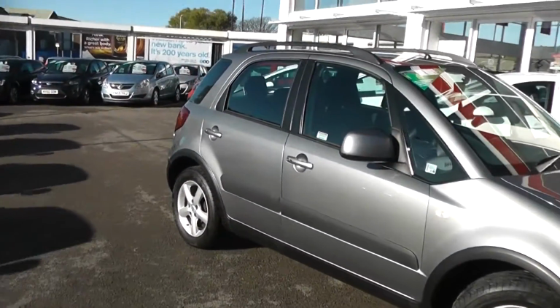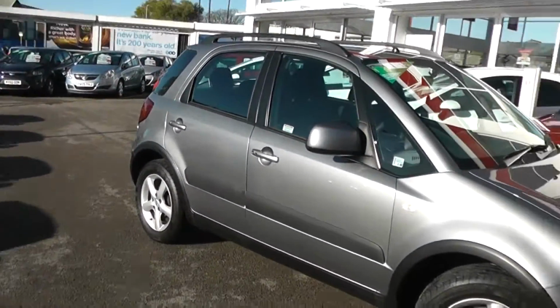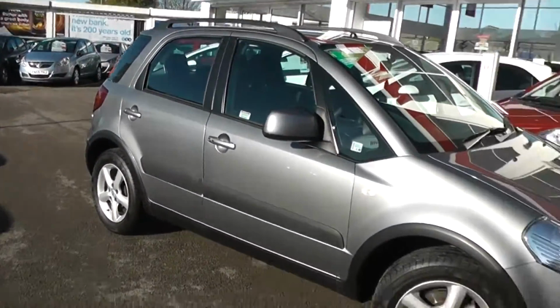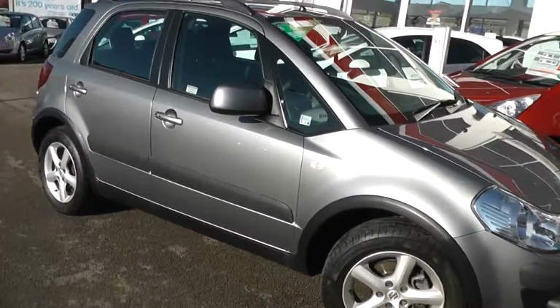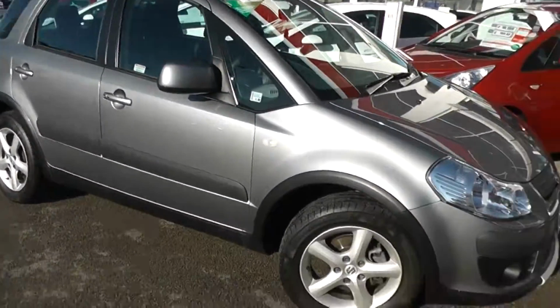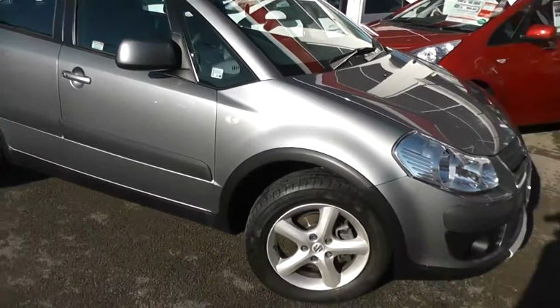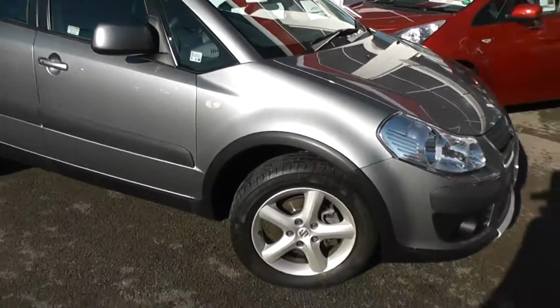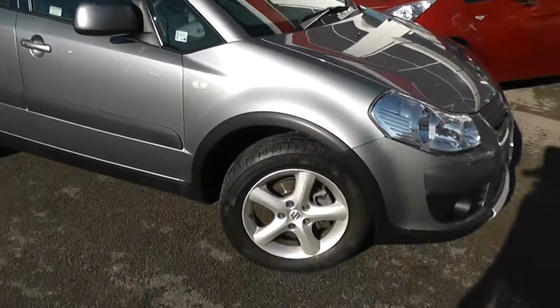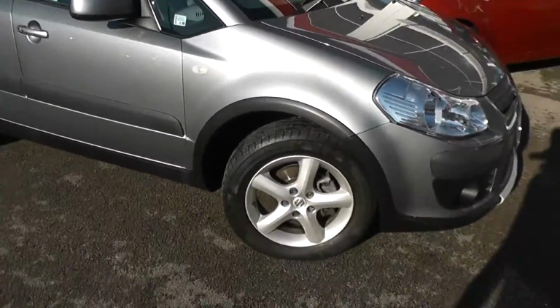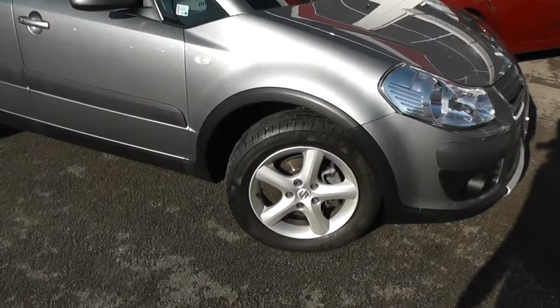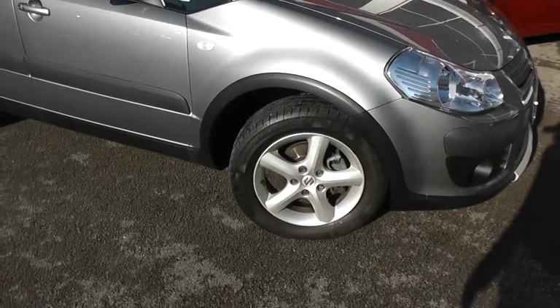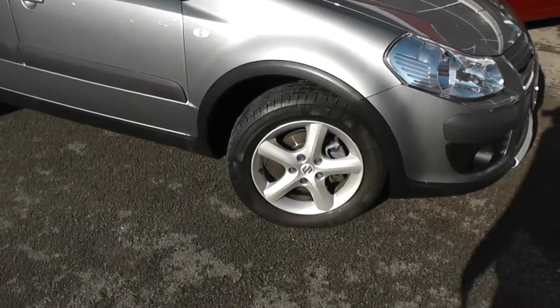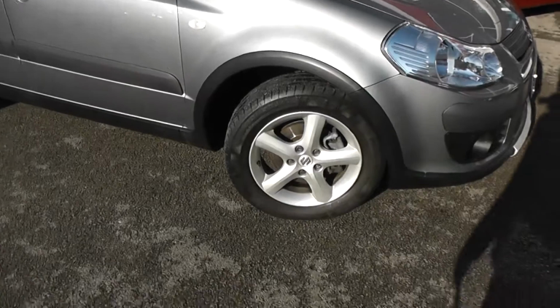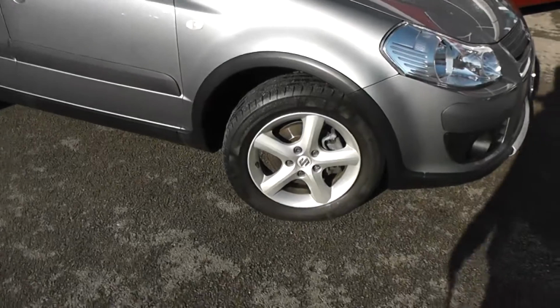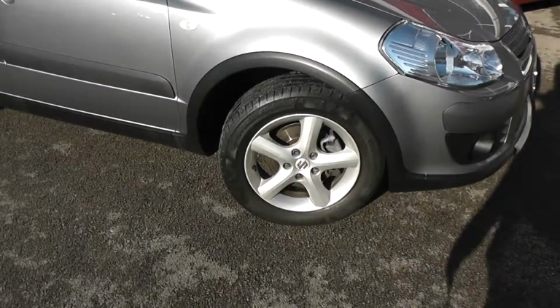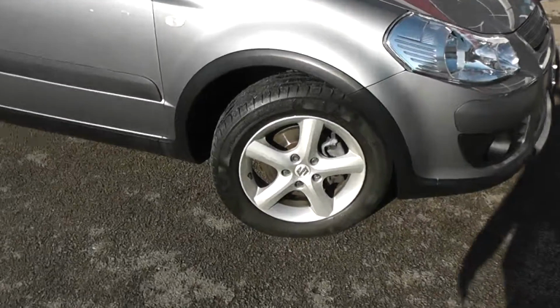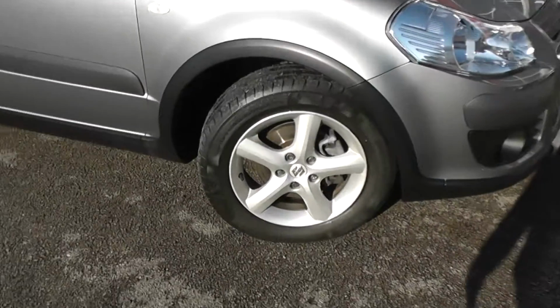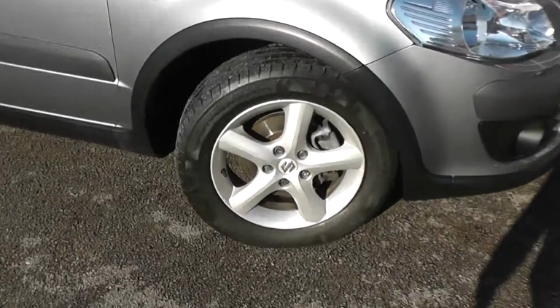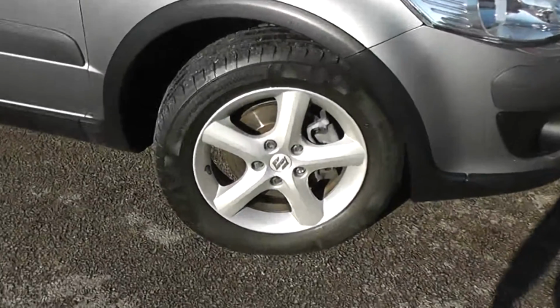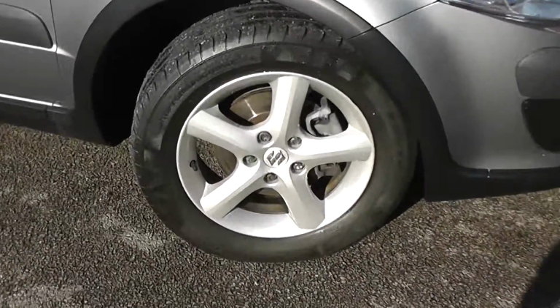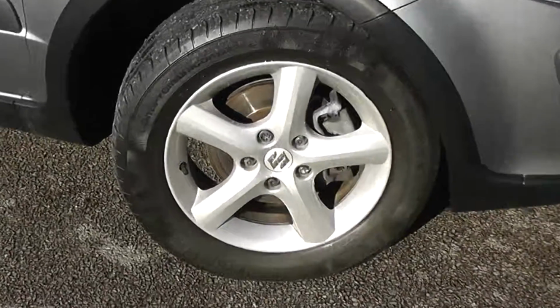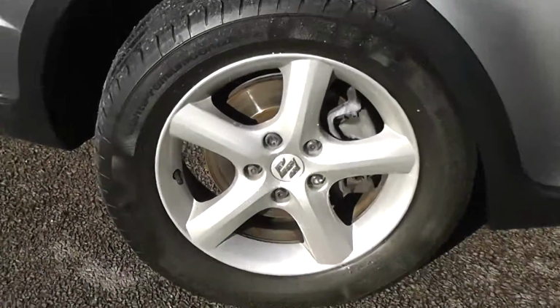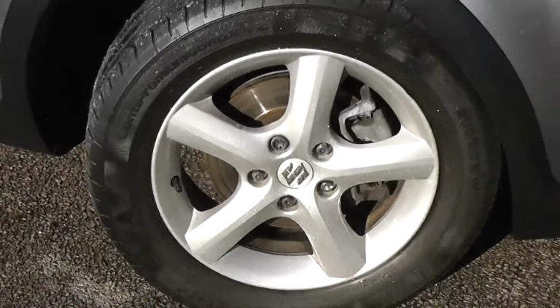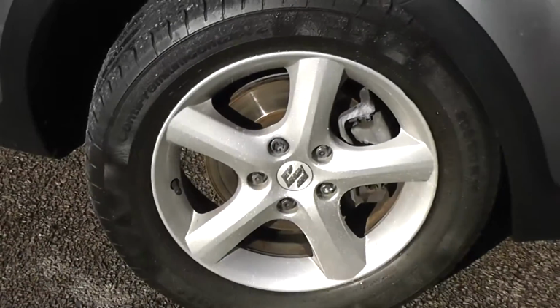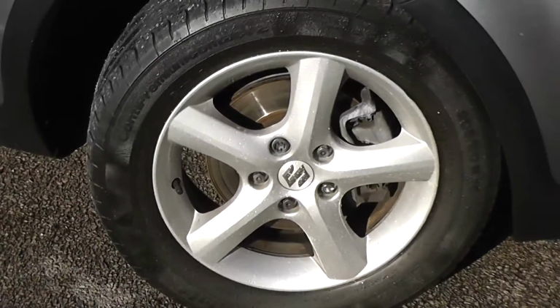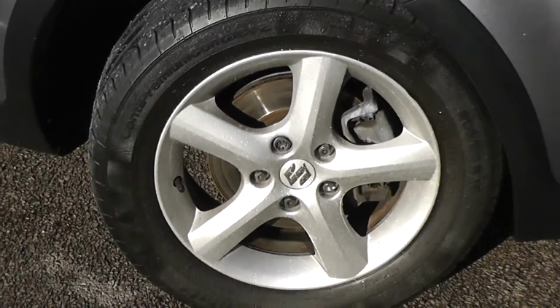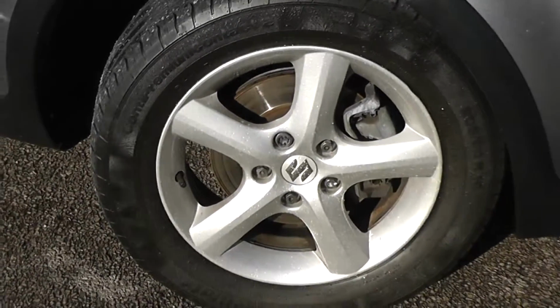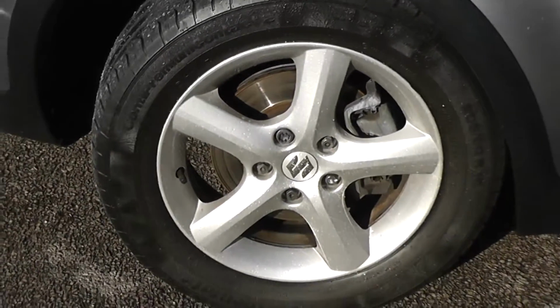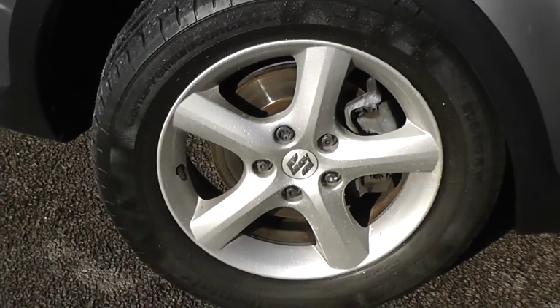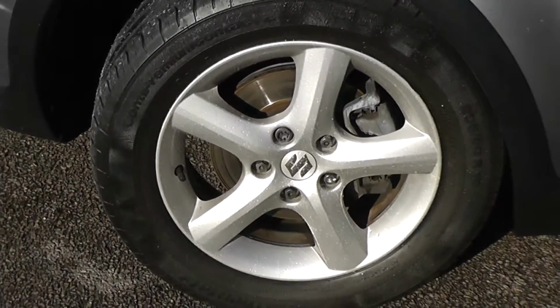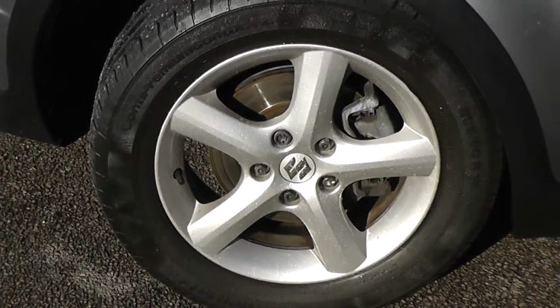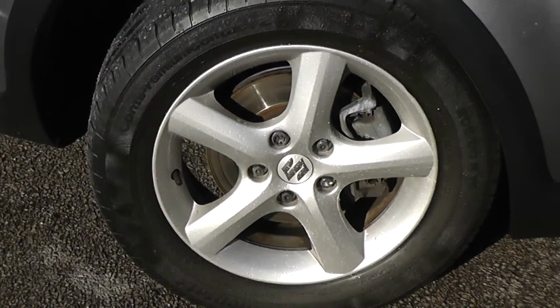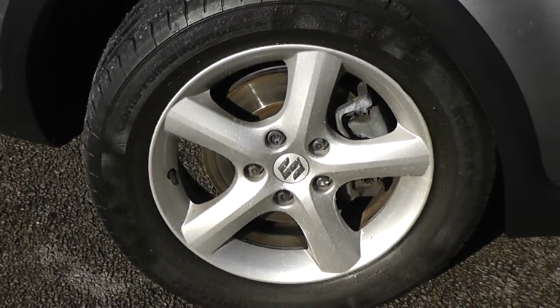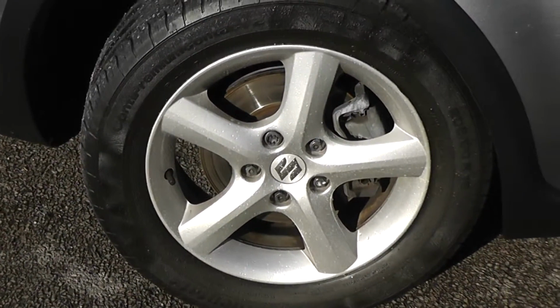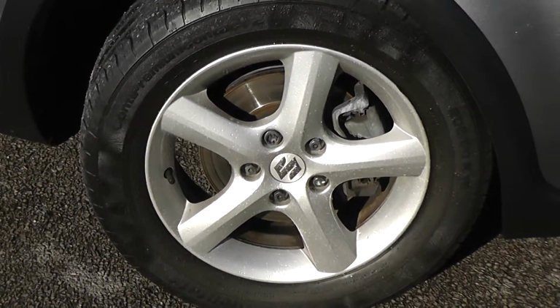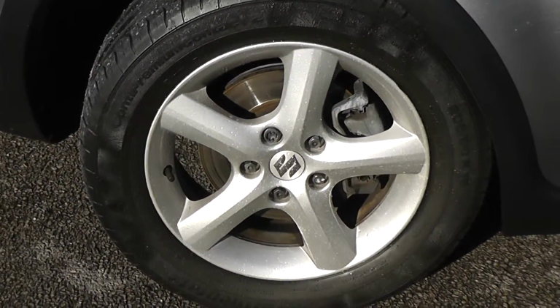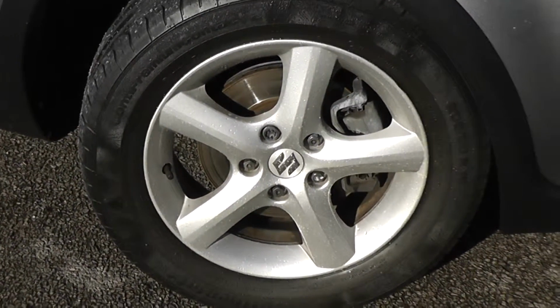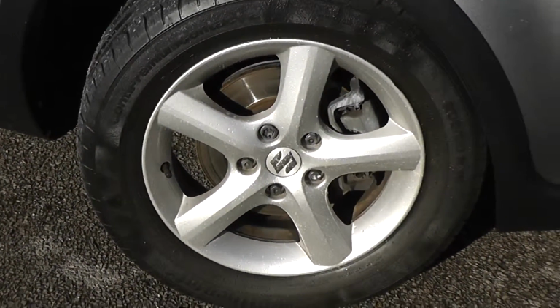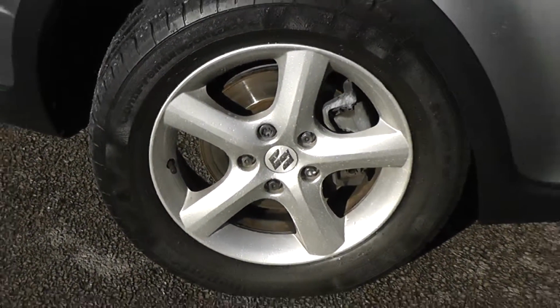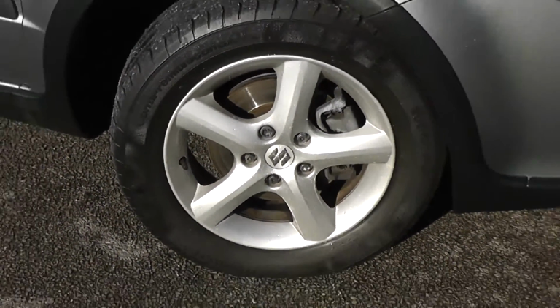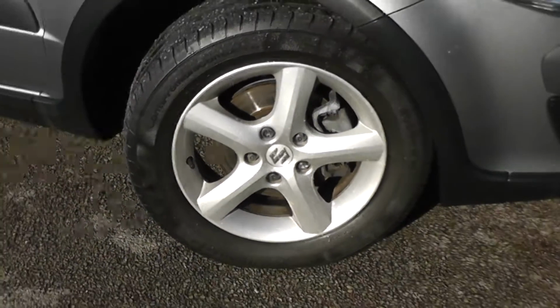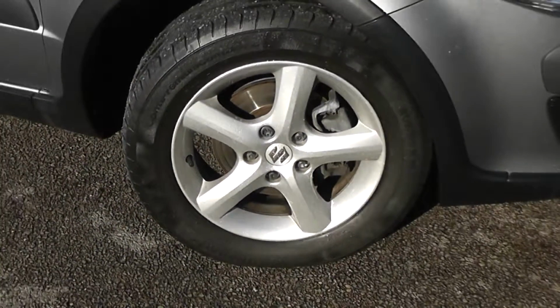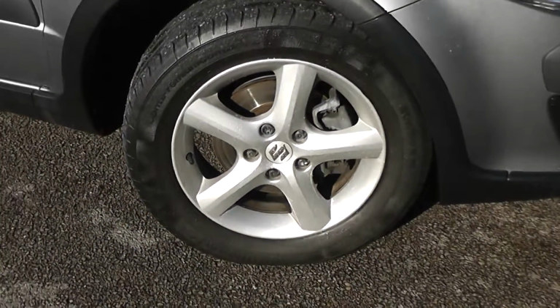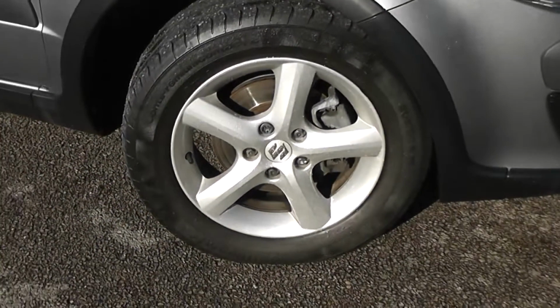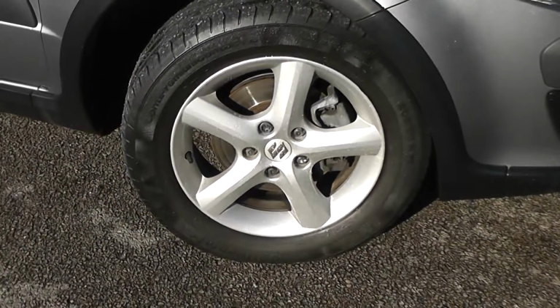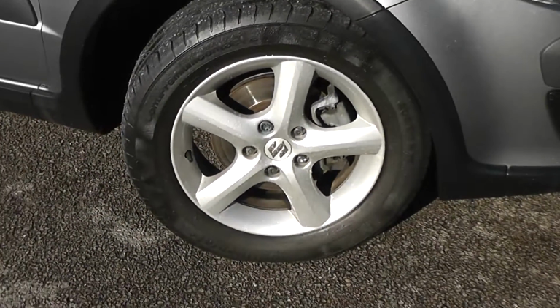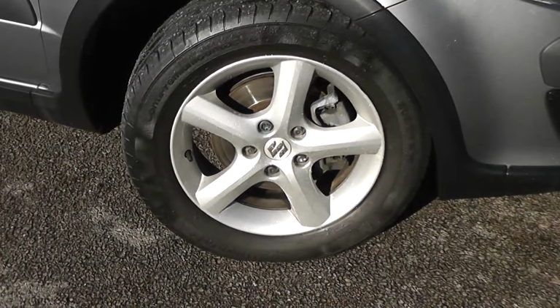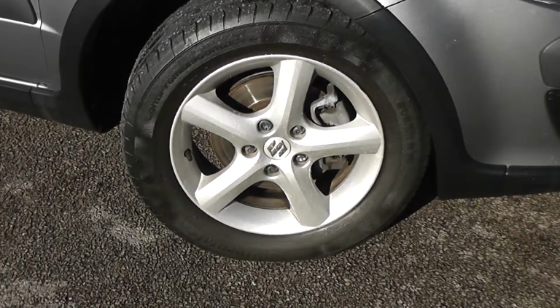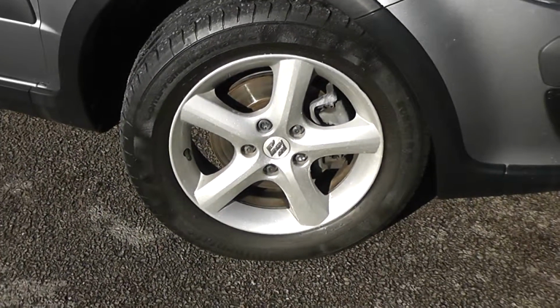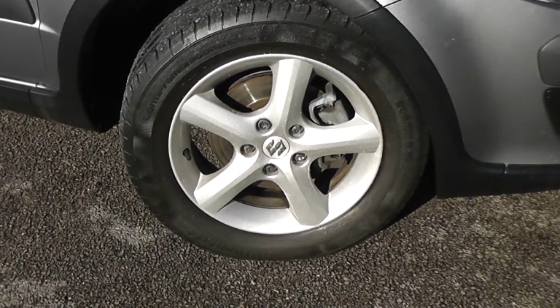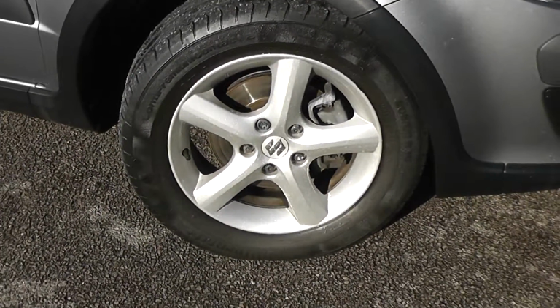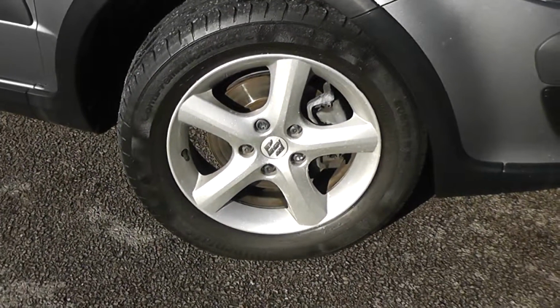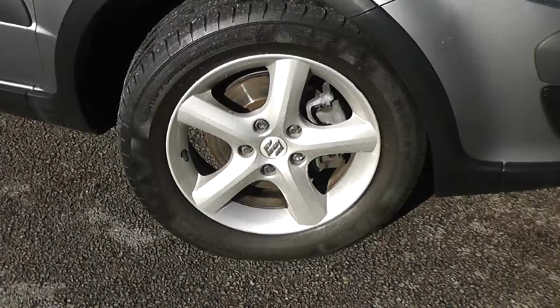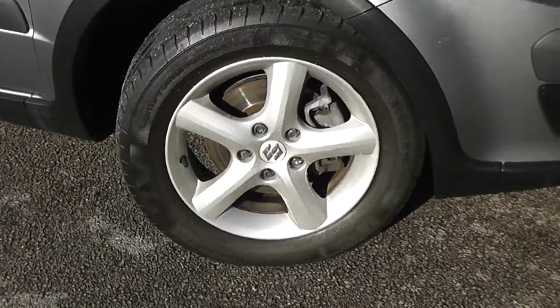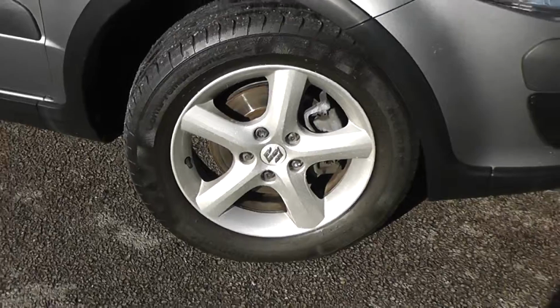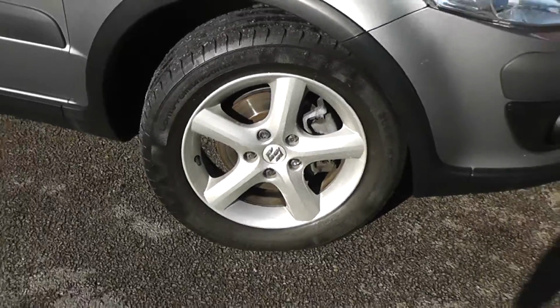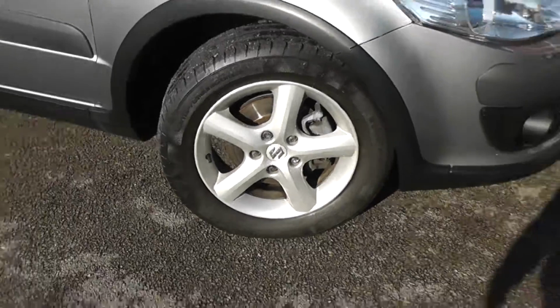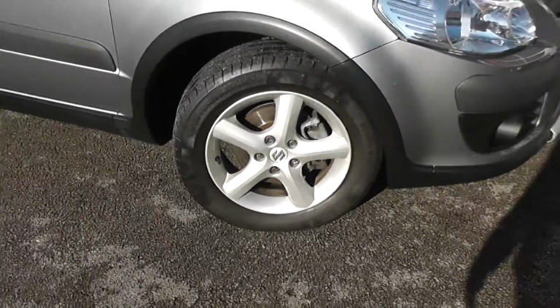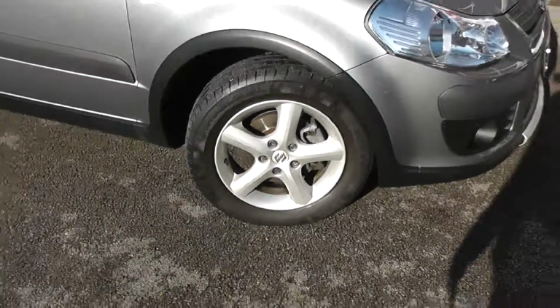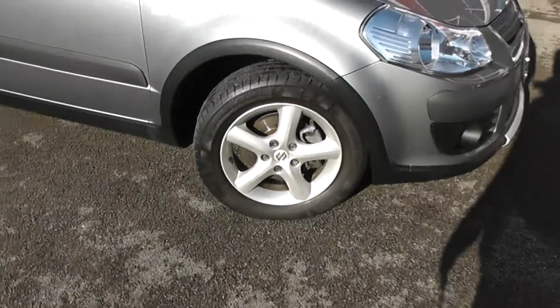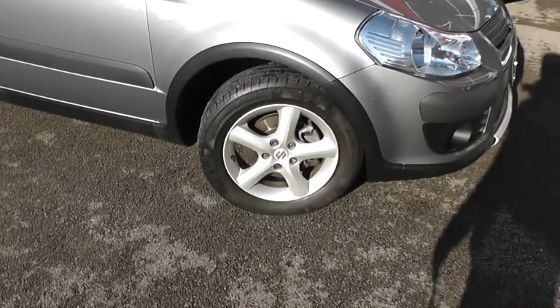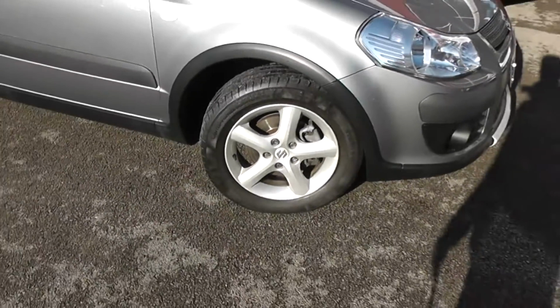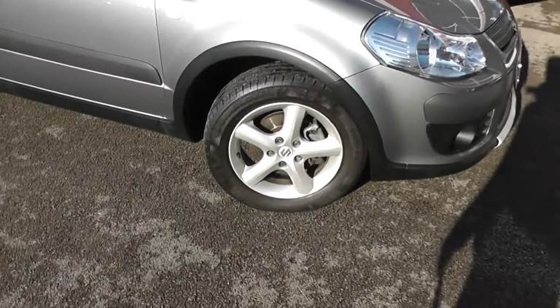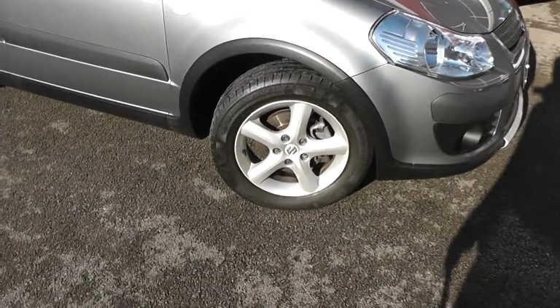It has 16-inch 5-spoke Suzuki alloy wheels with brake discs on the front and drum brakes on the rear, with very good tread on all the tyres.